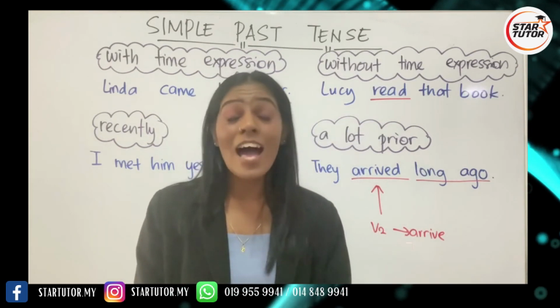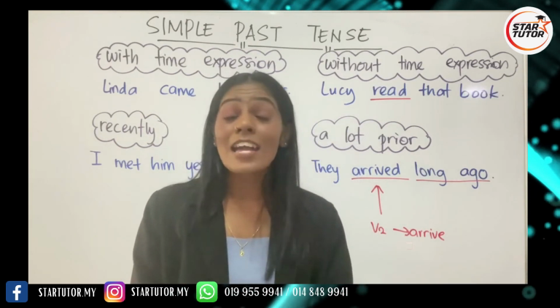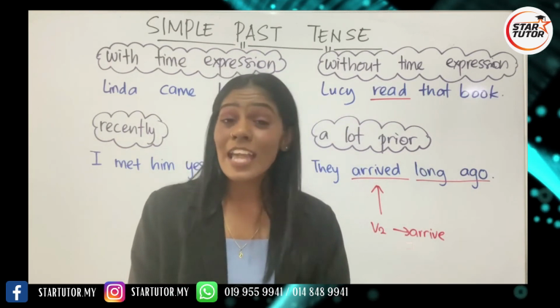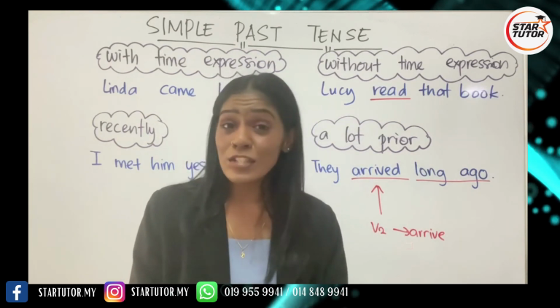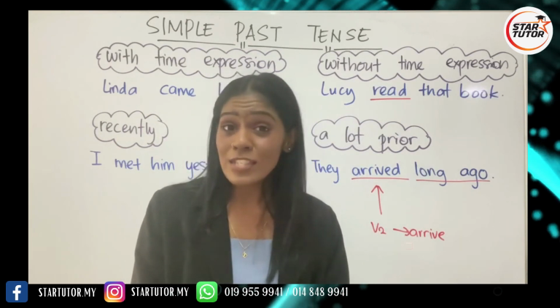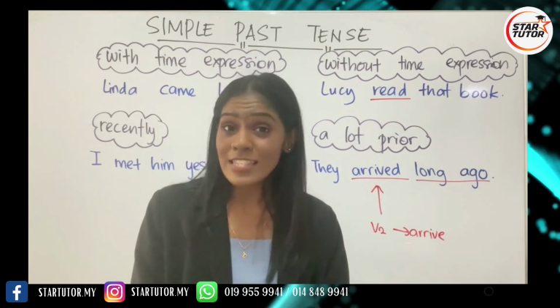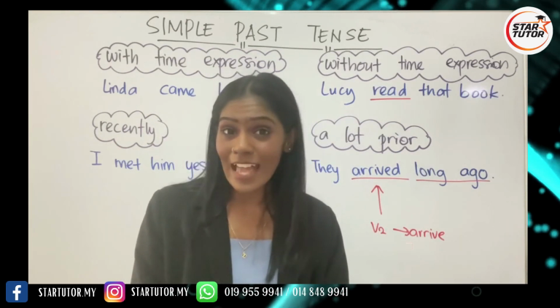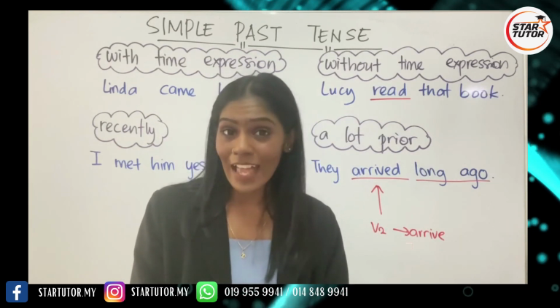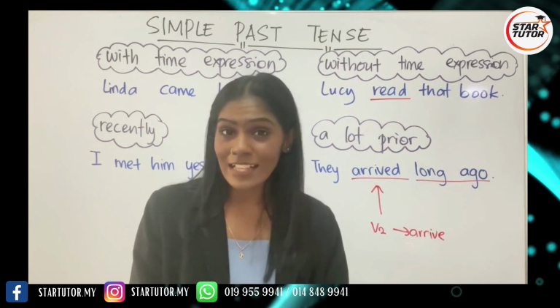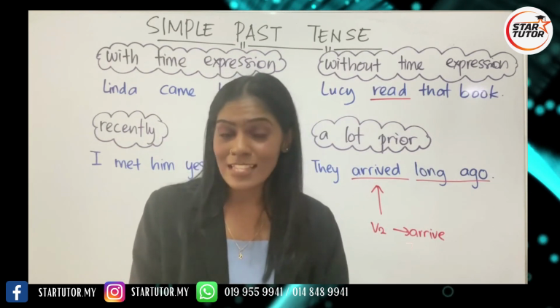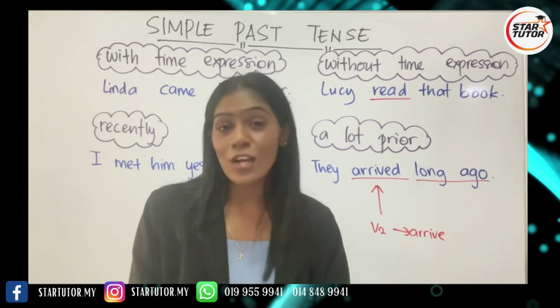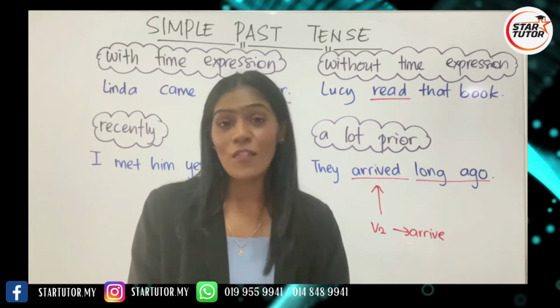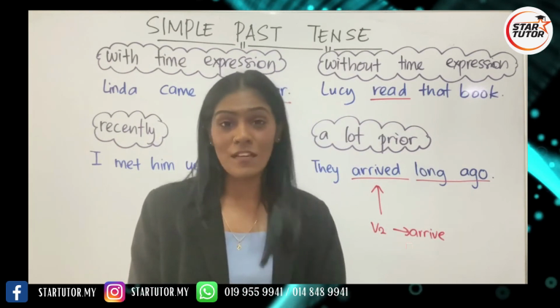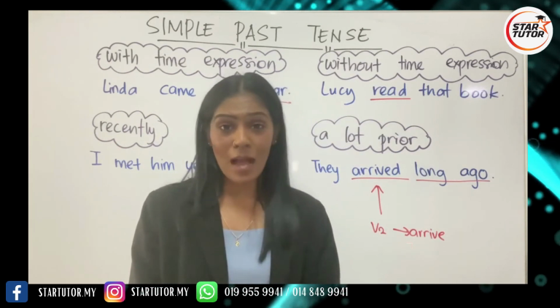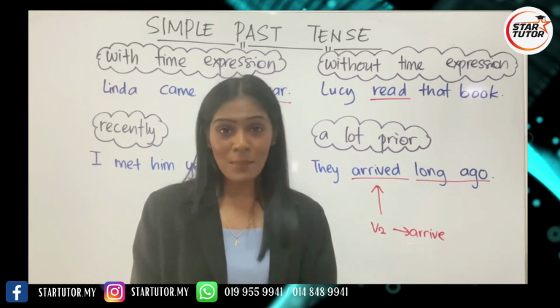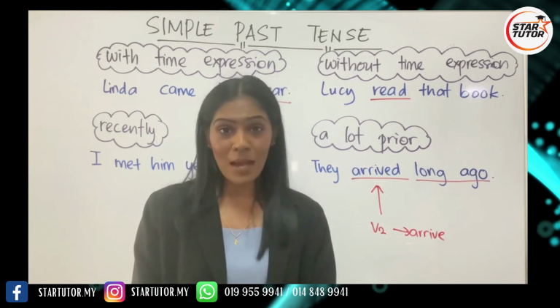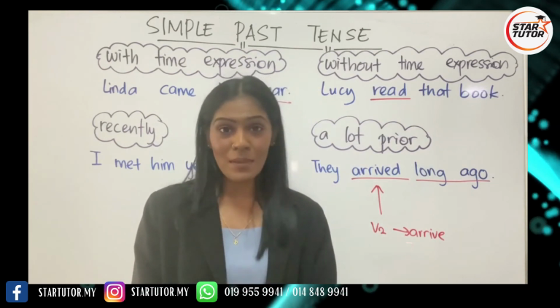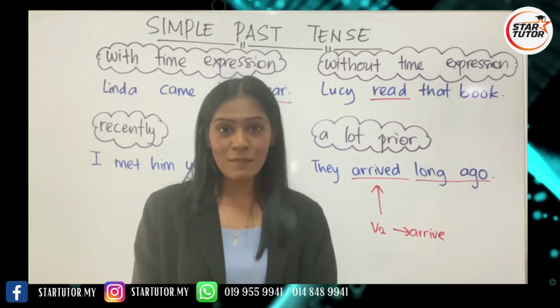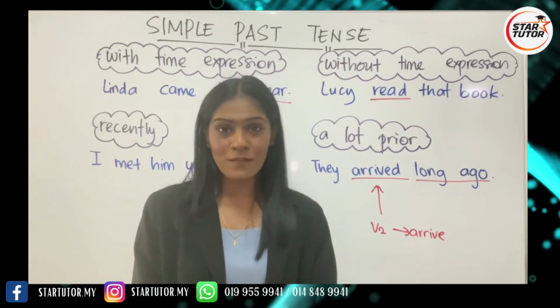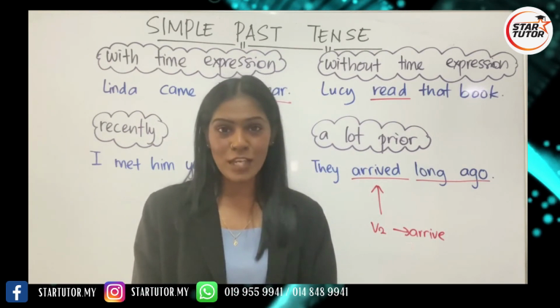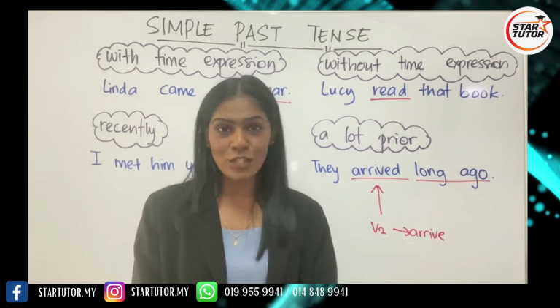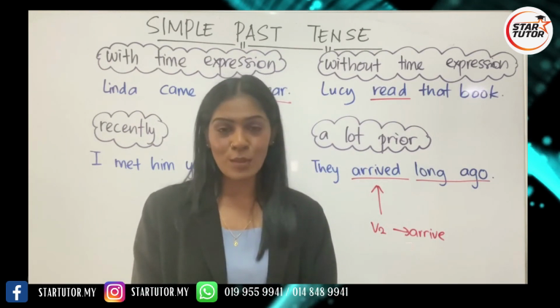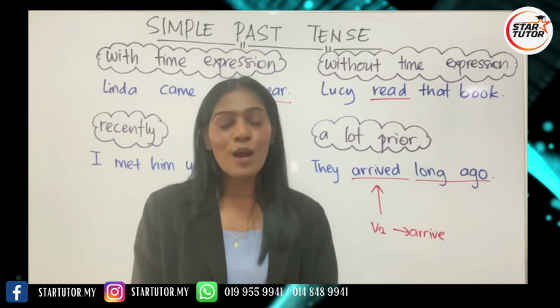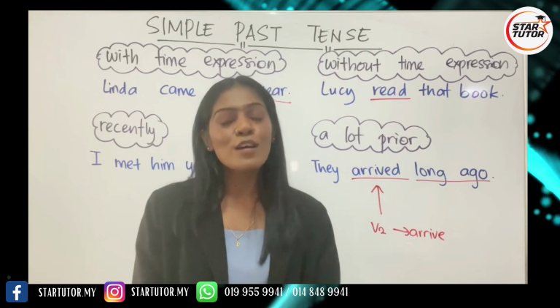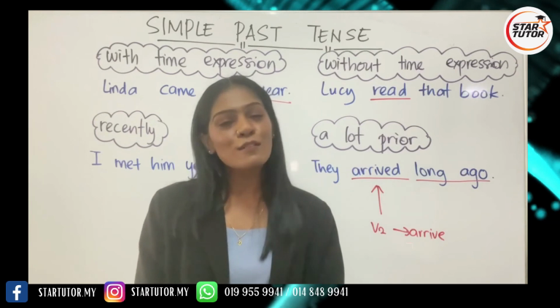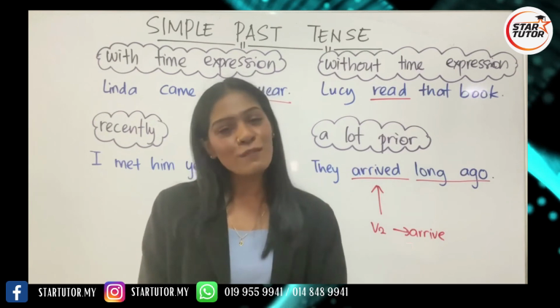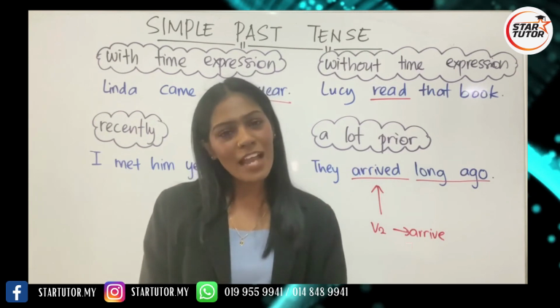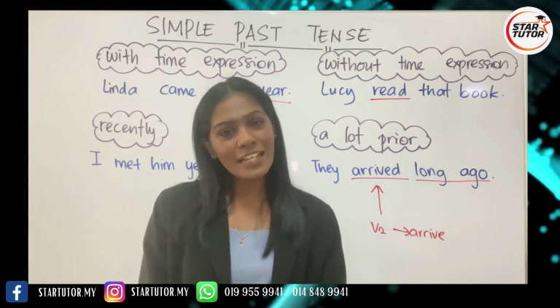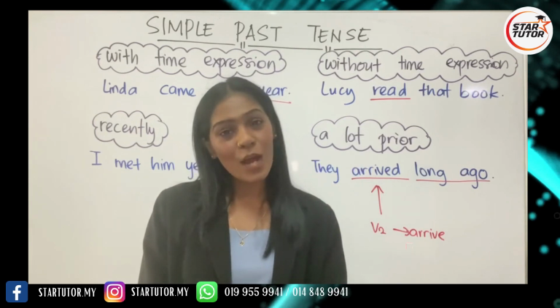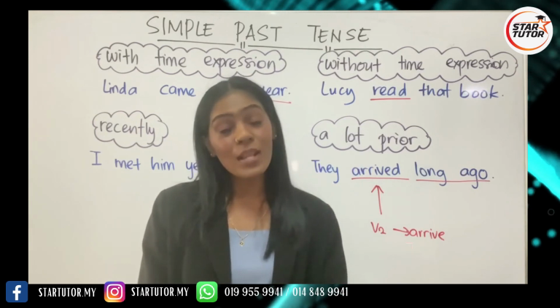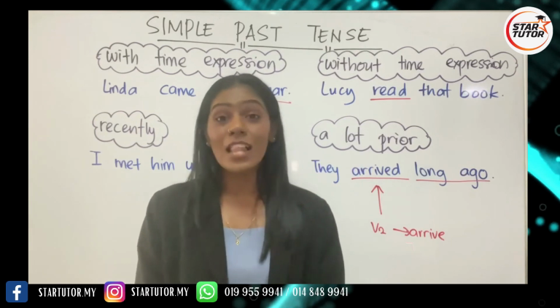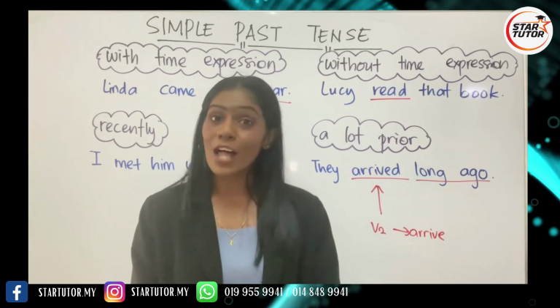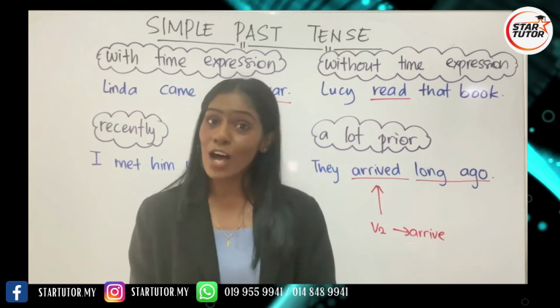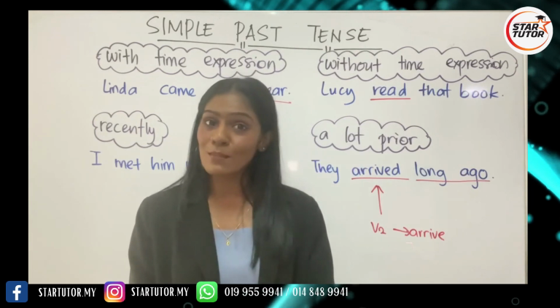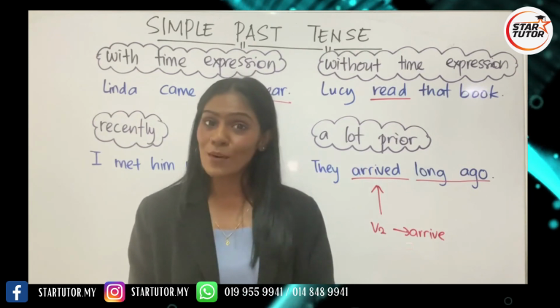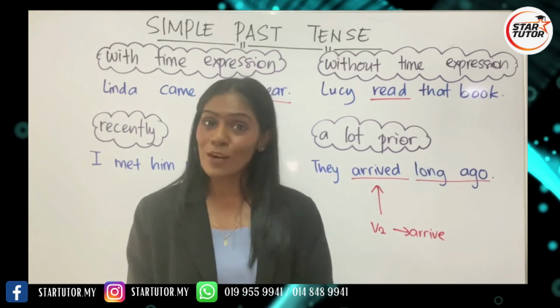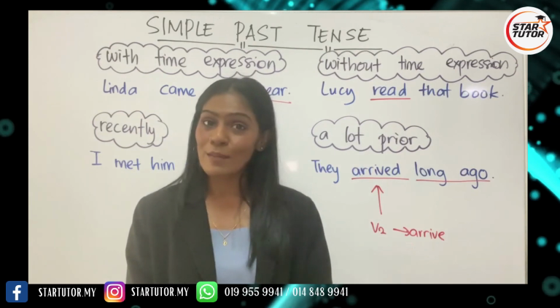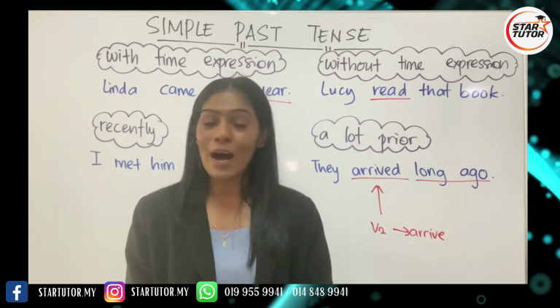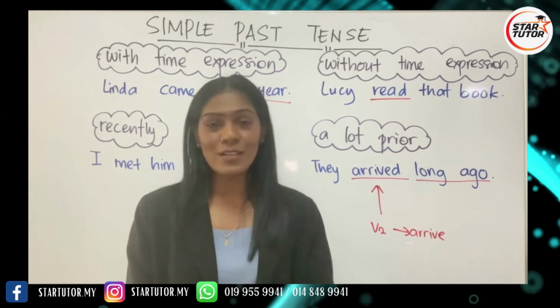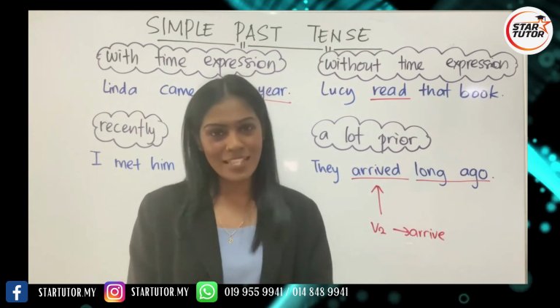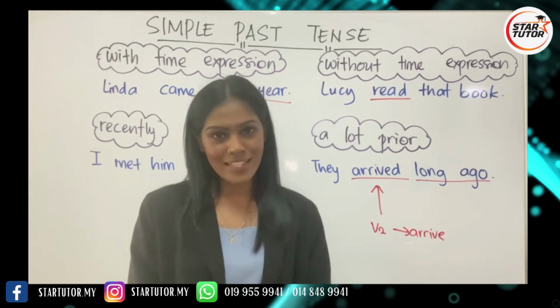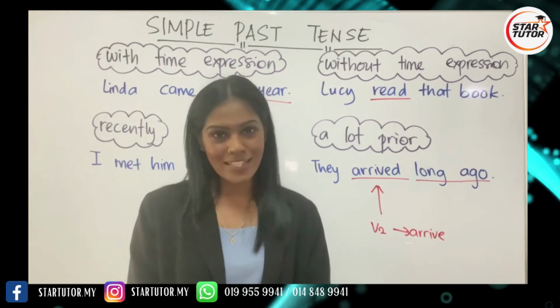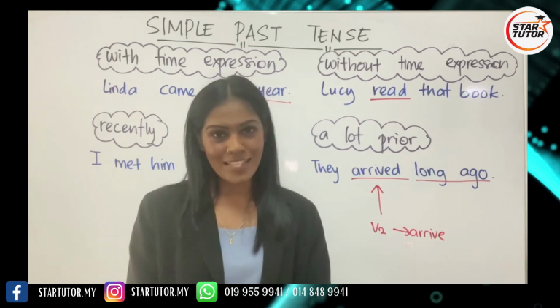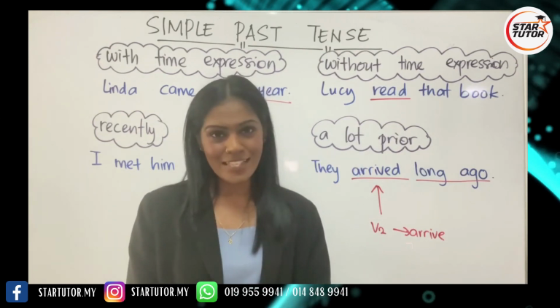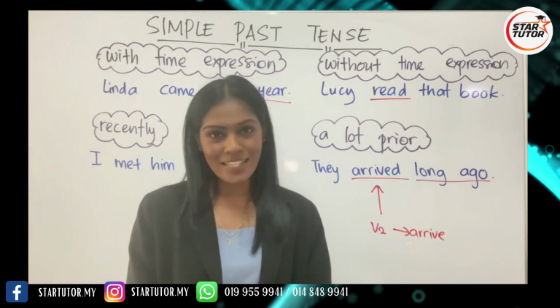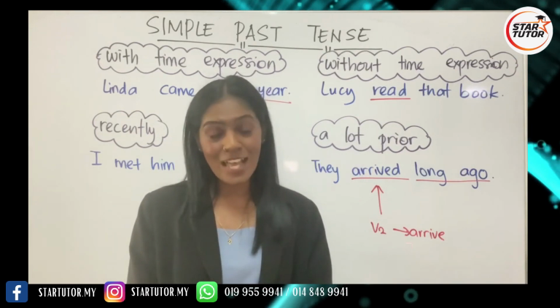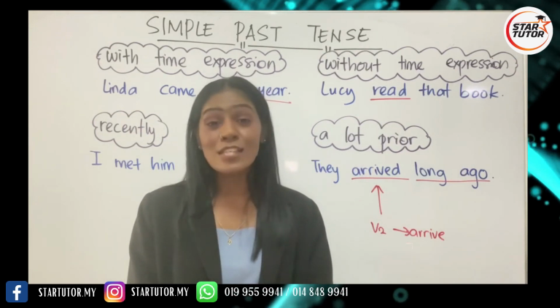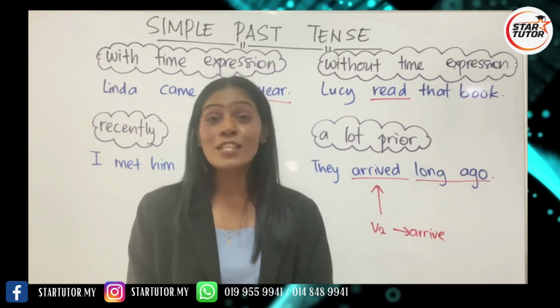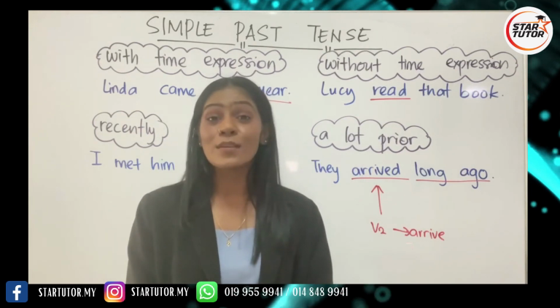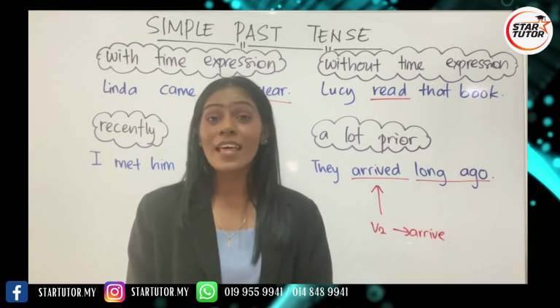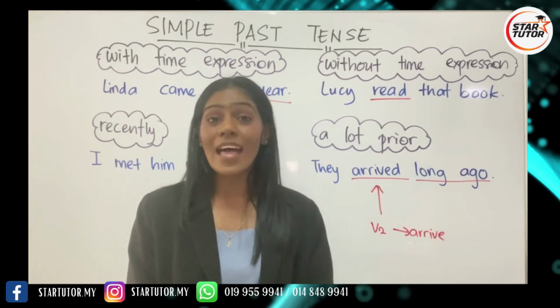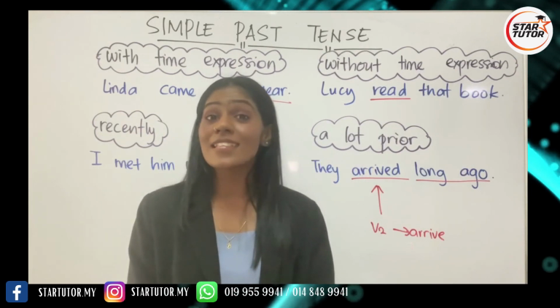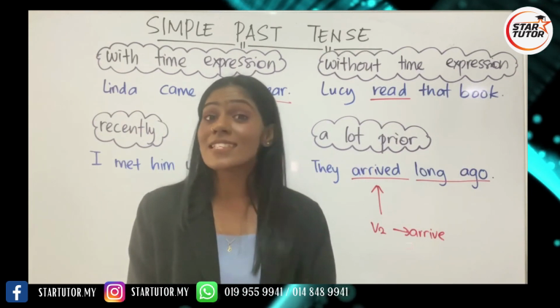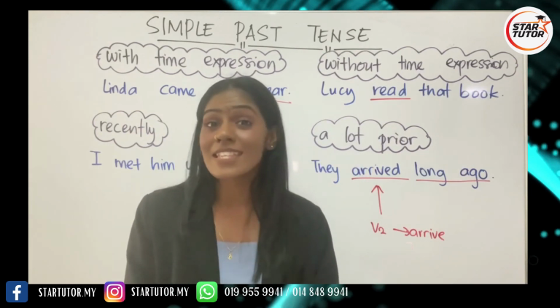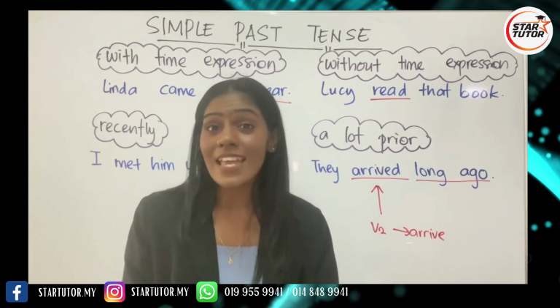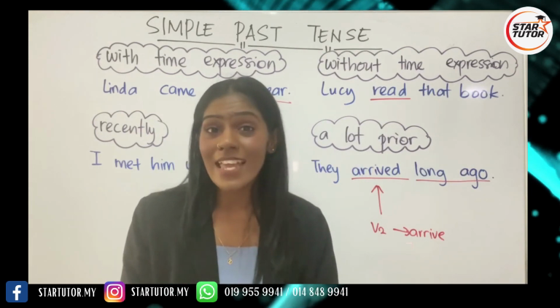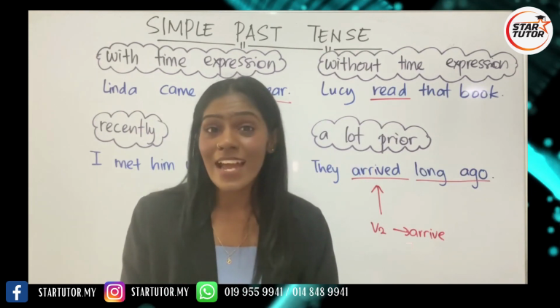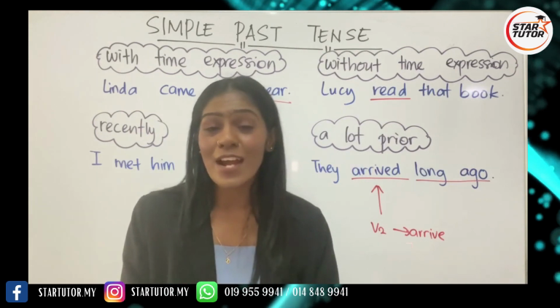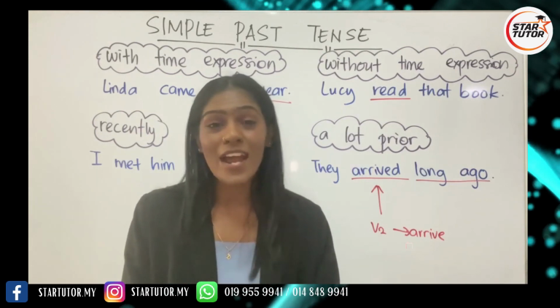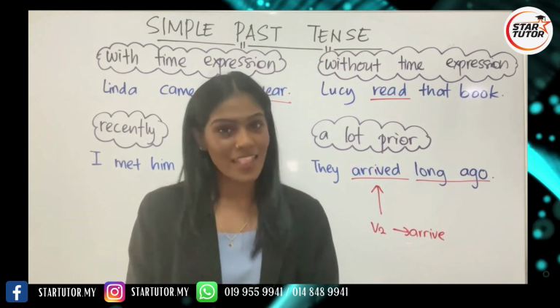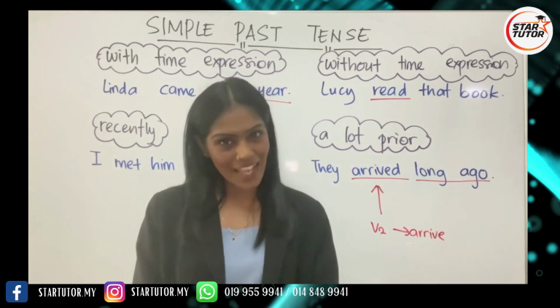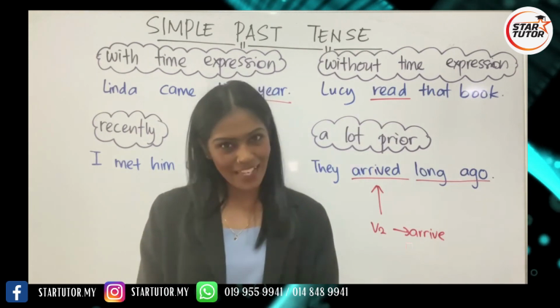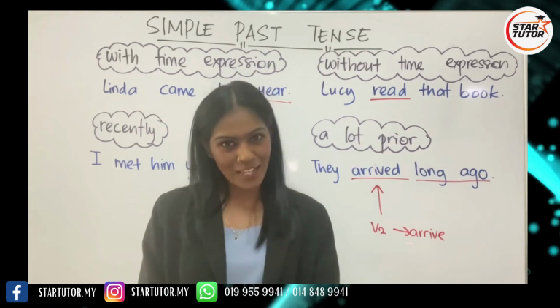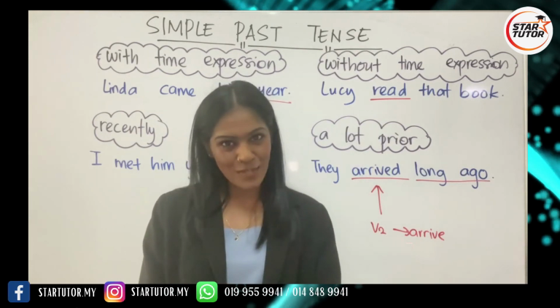Catch us in the next upcoming video to find out a lot more about tenses. Till then, take care and thank you.